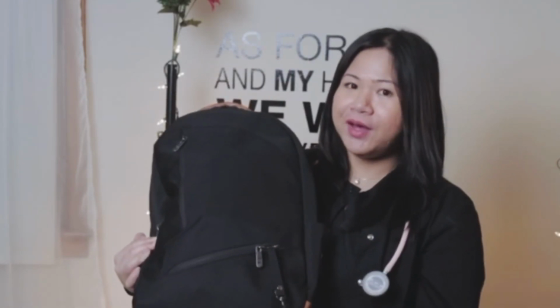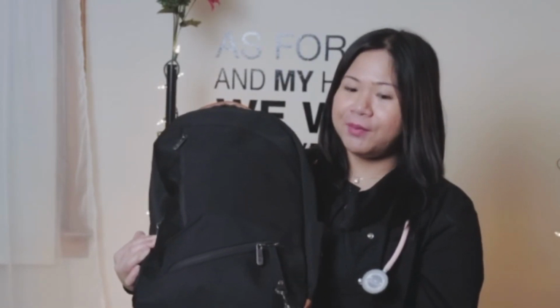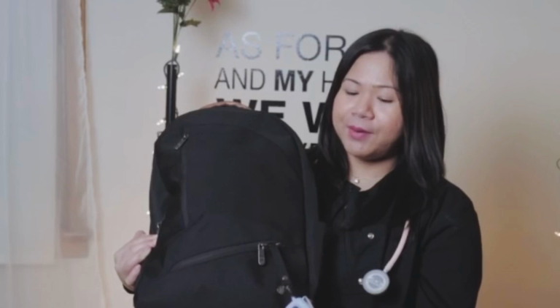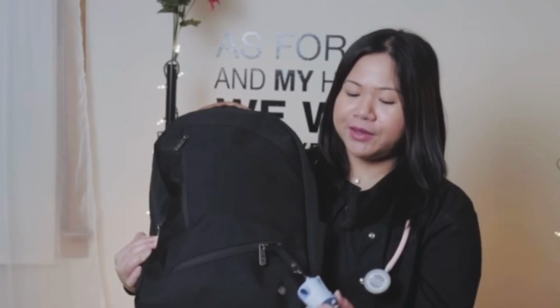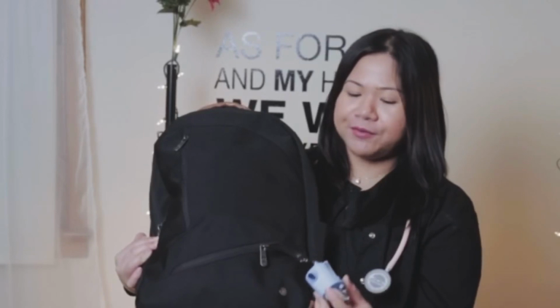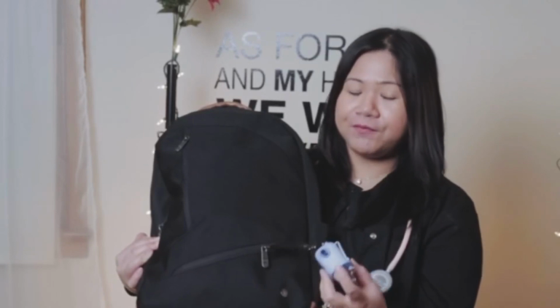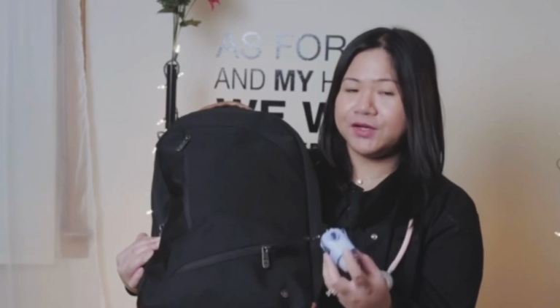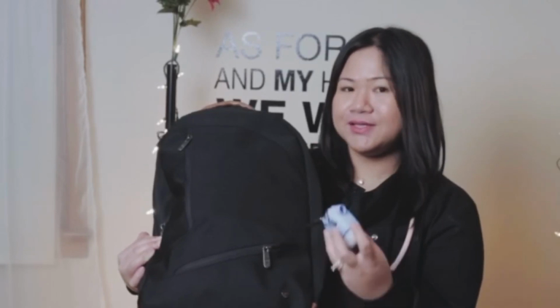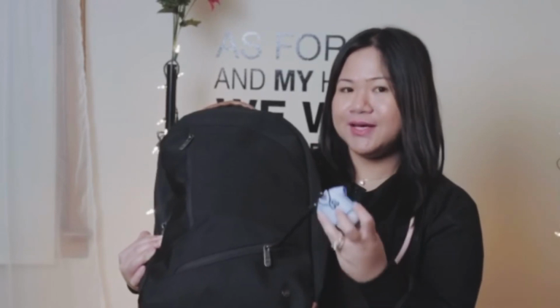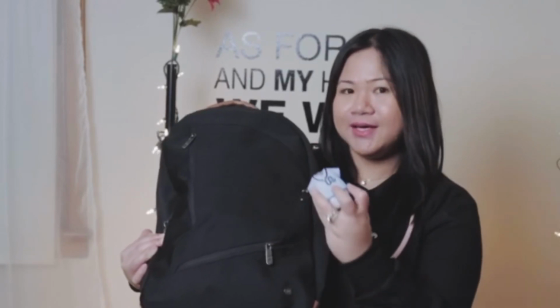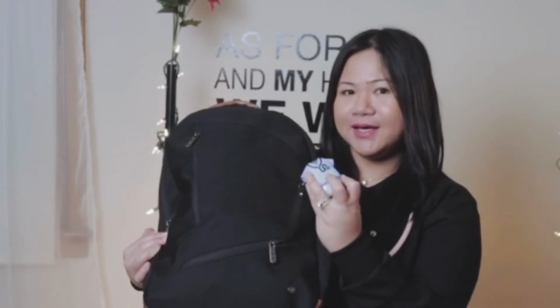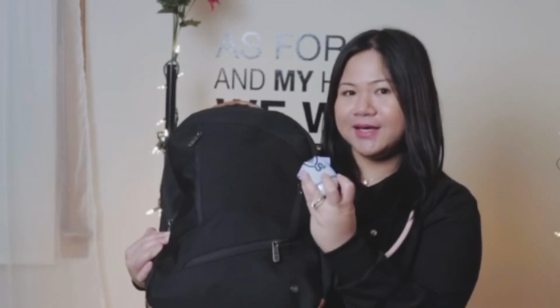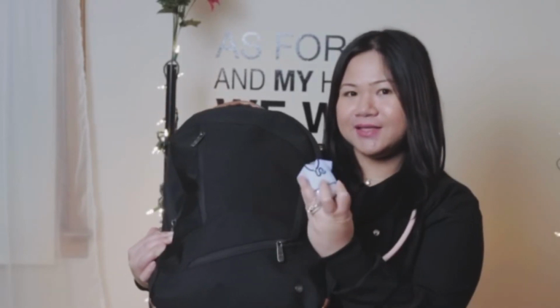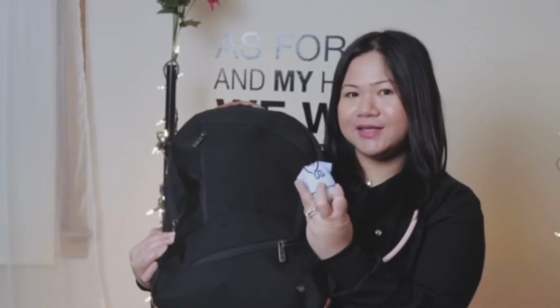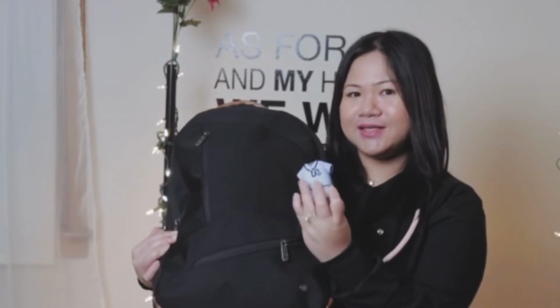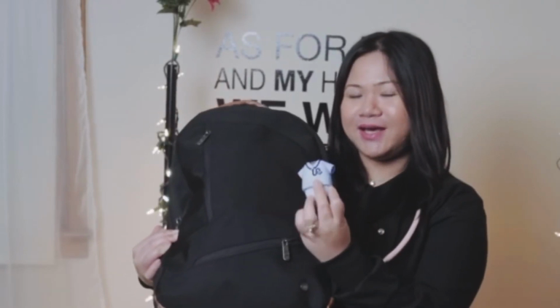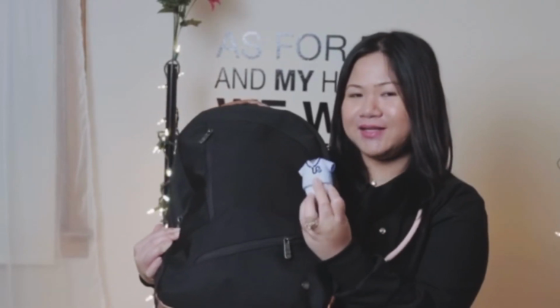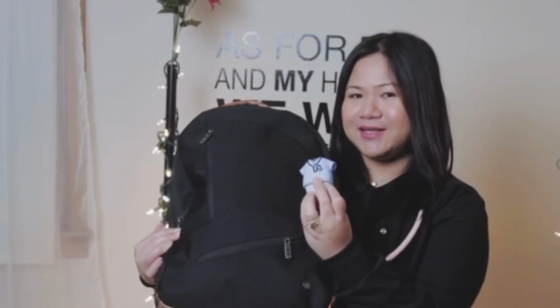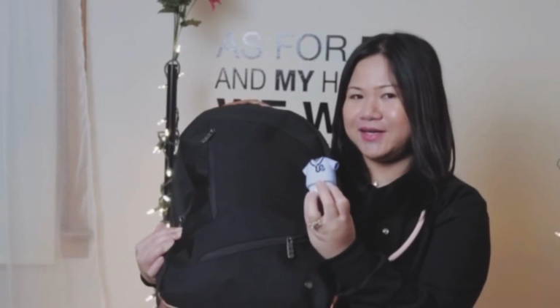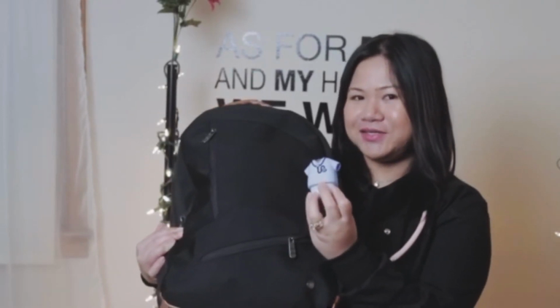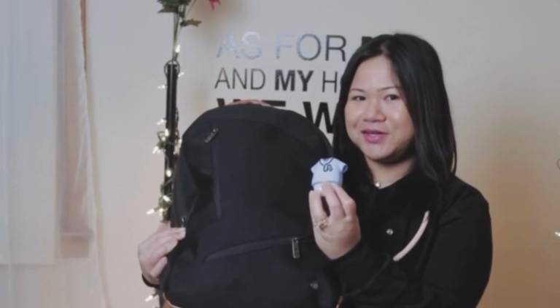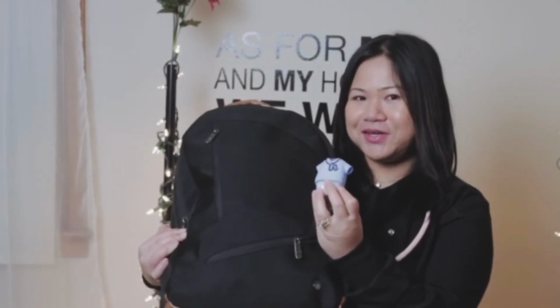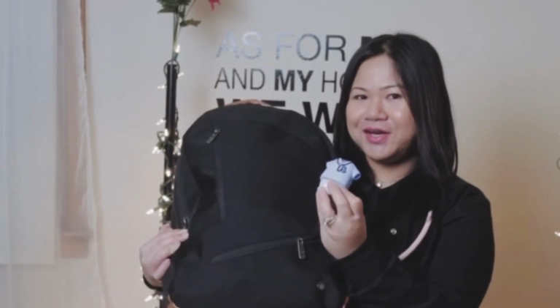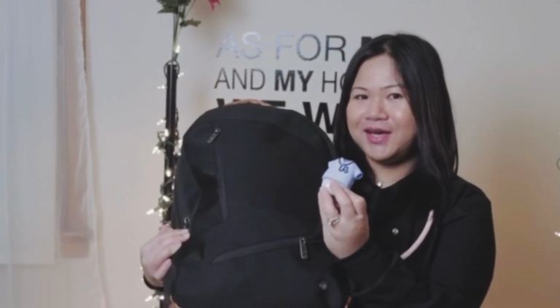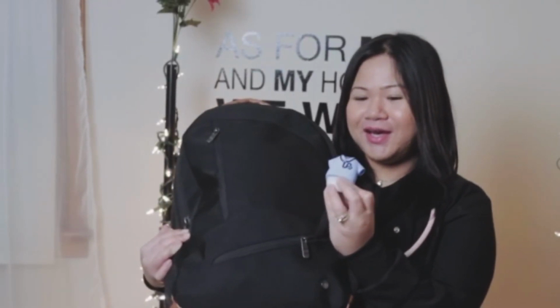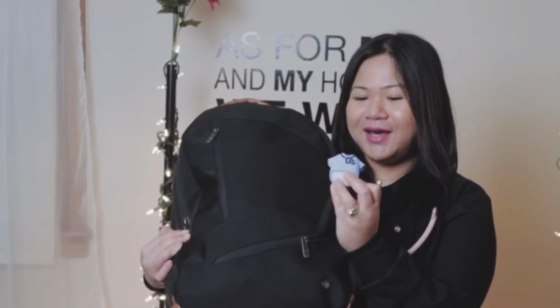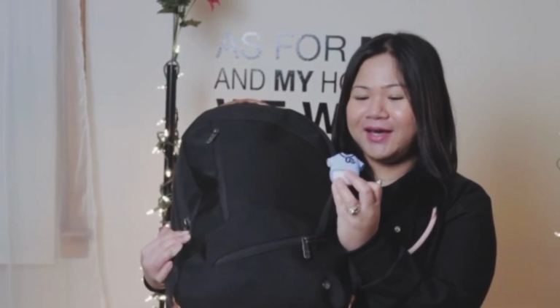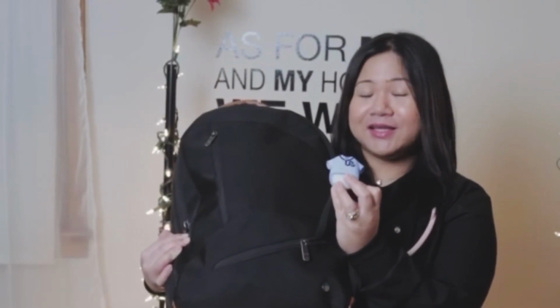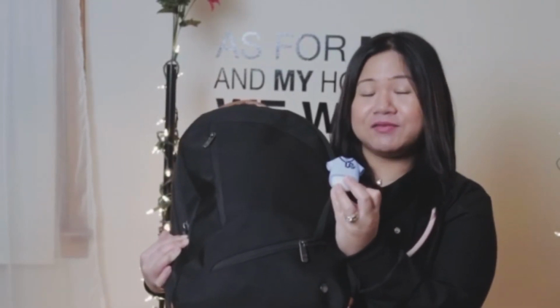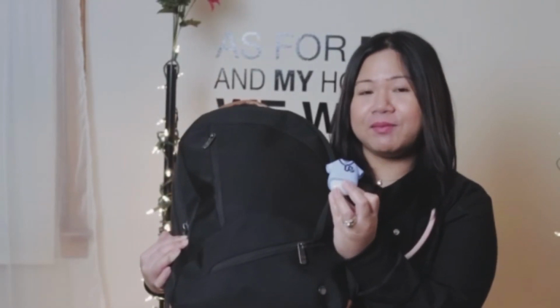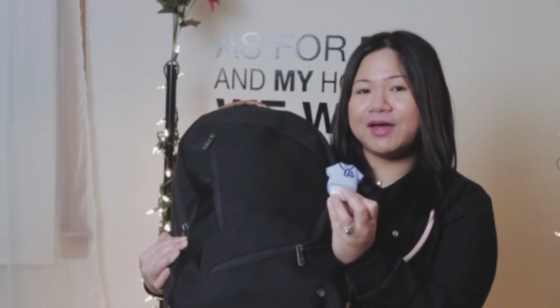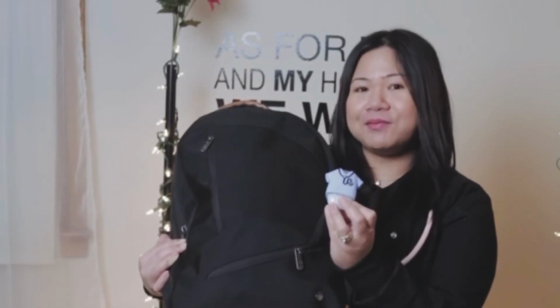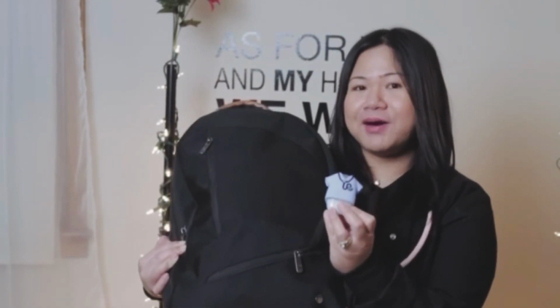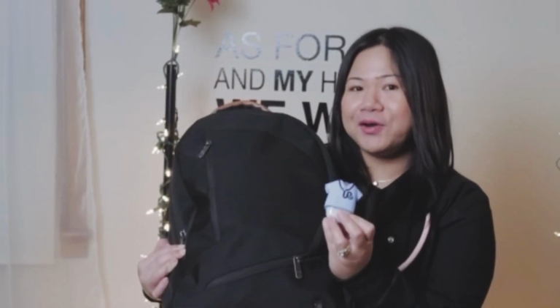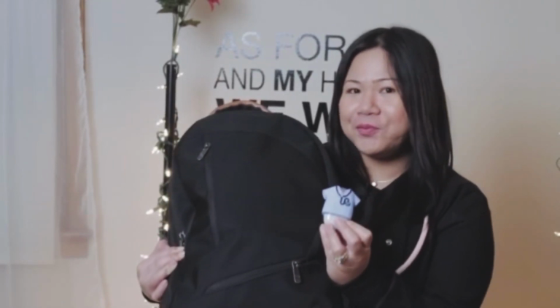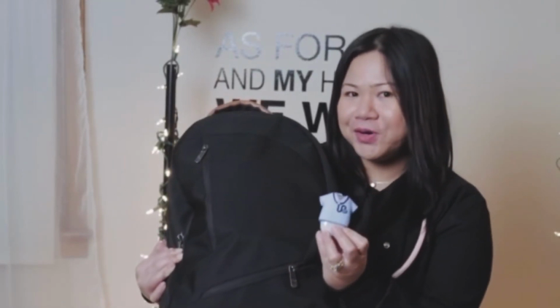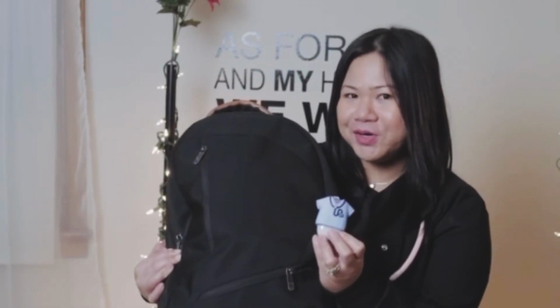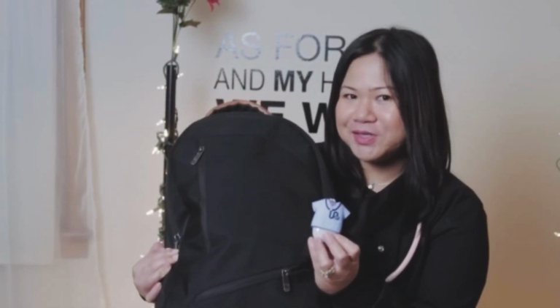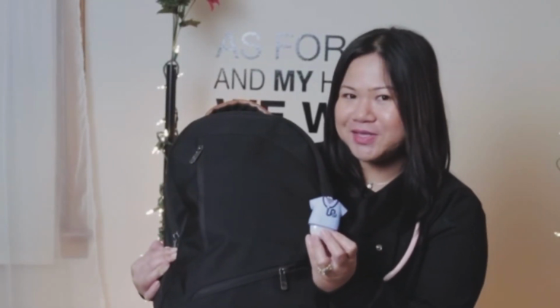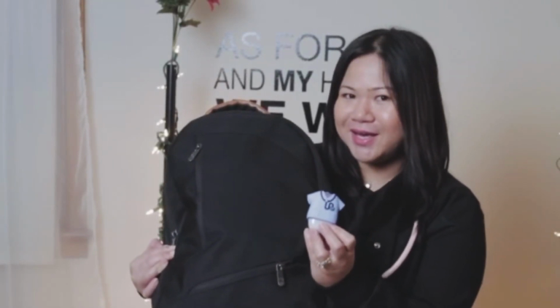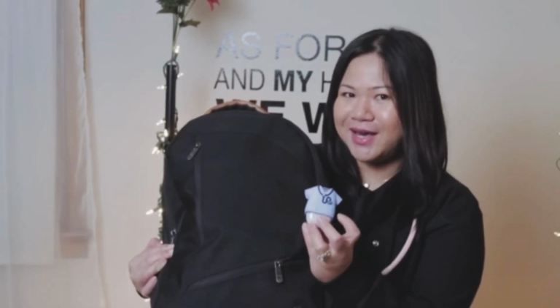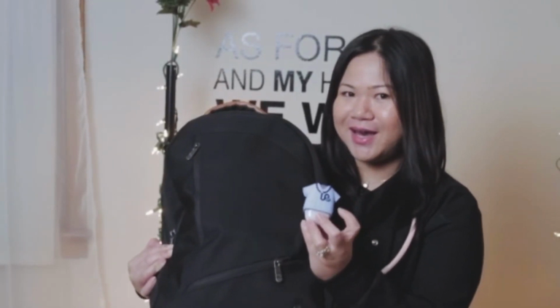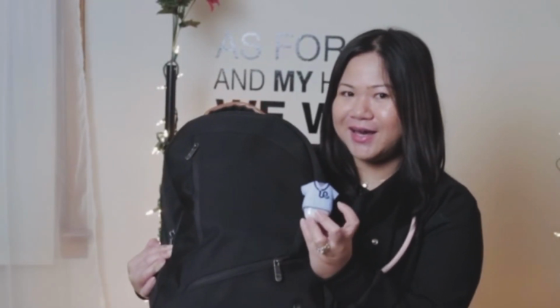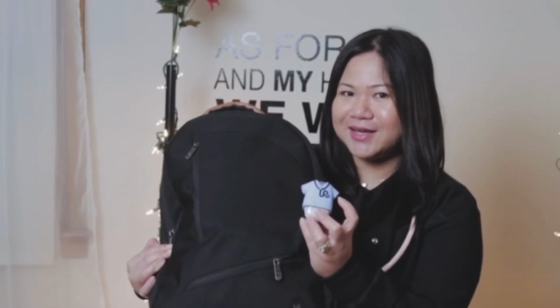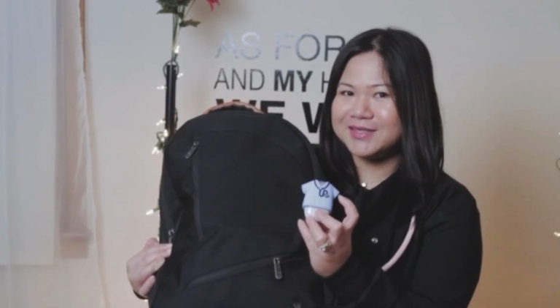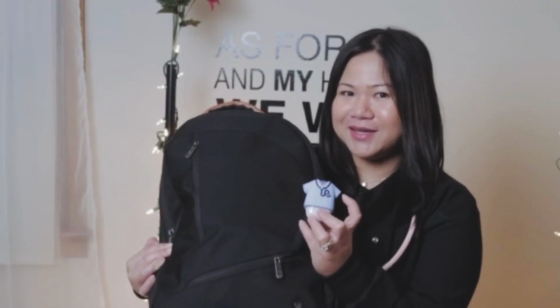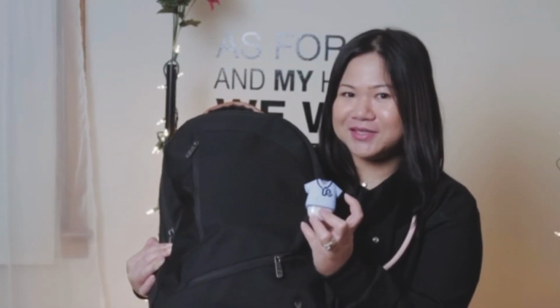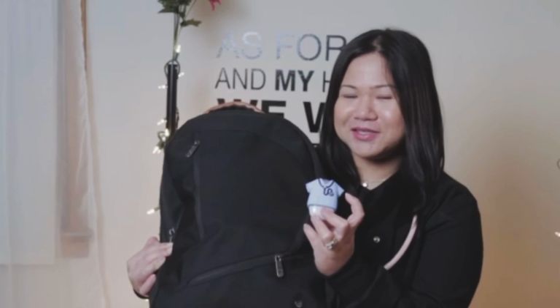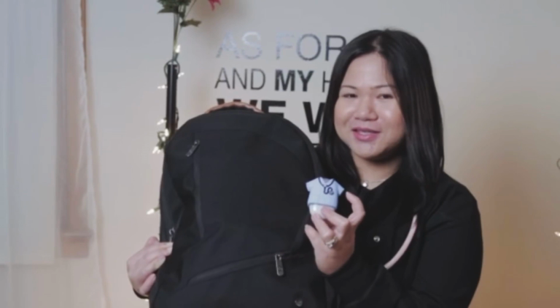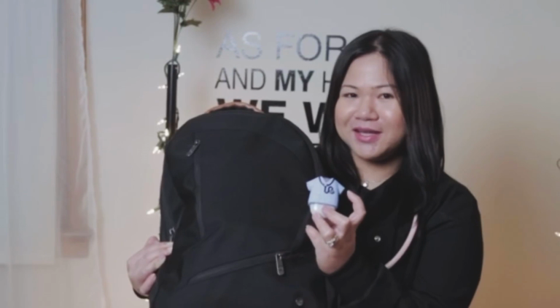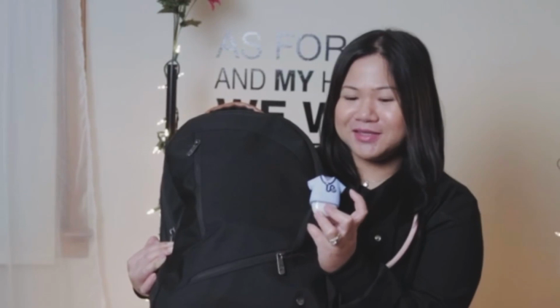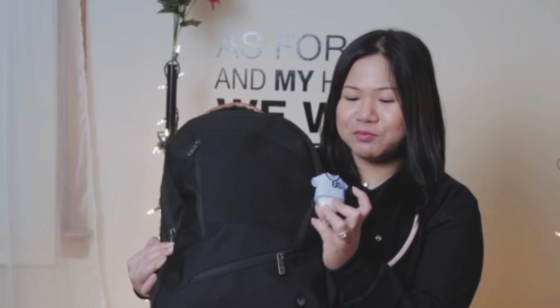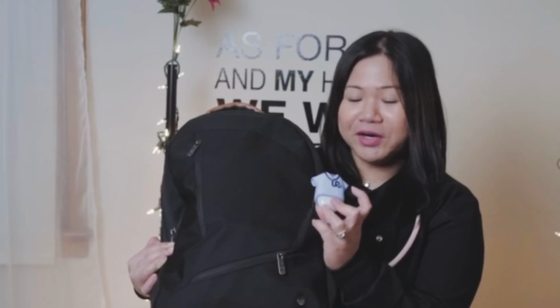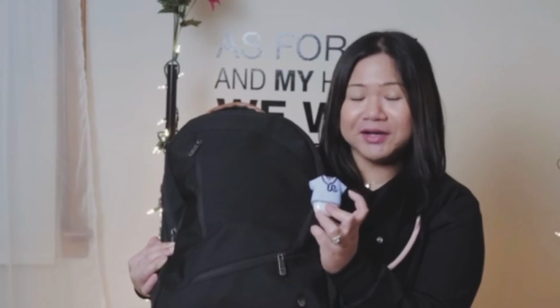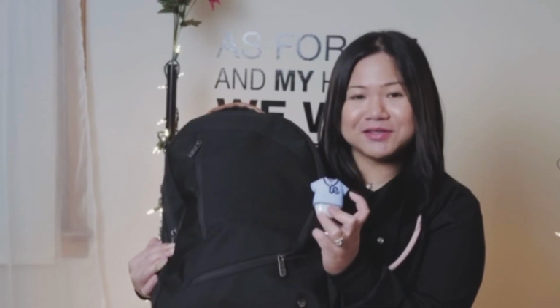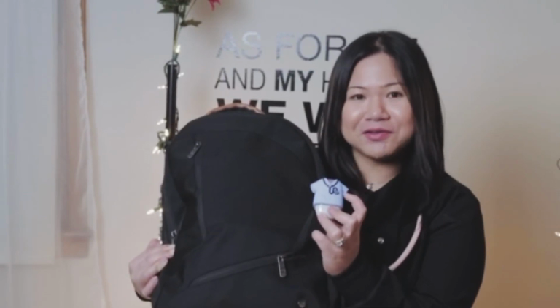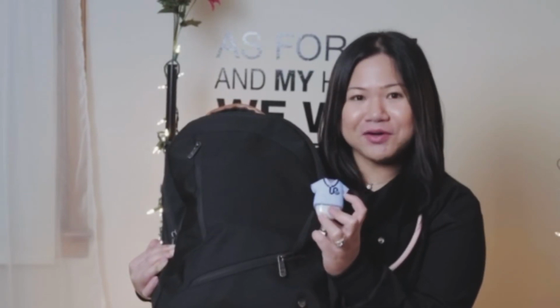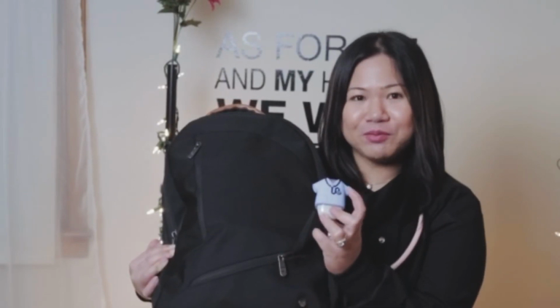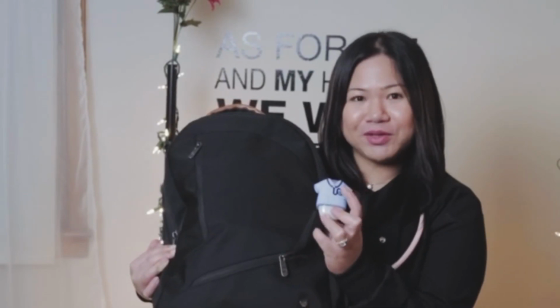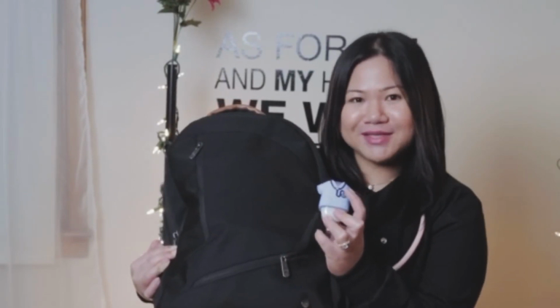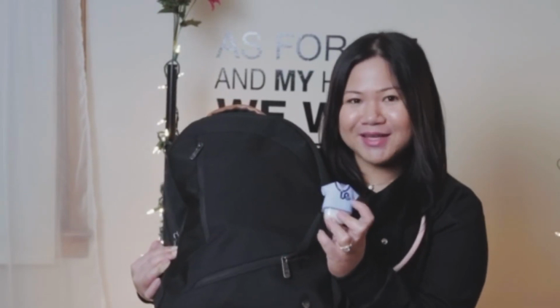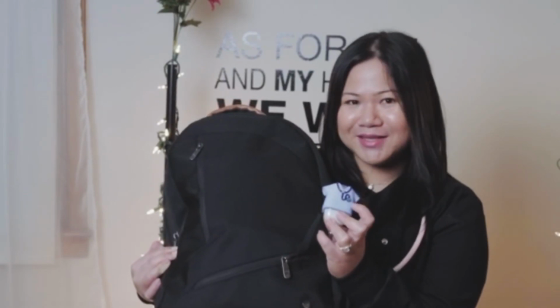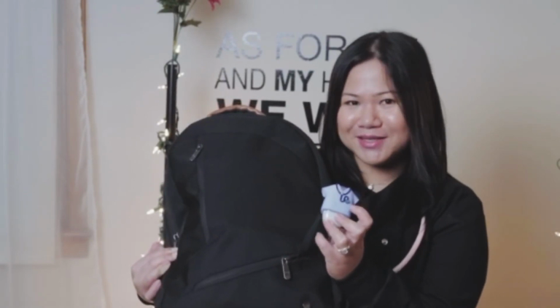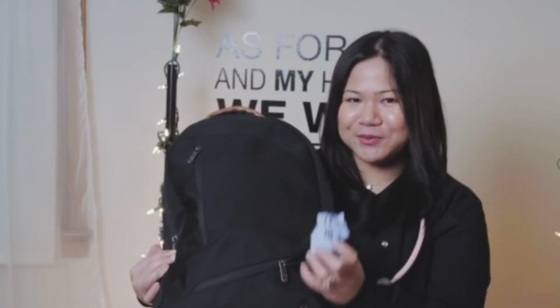The first thing is the sanitizer. It's from Bath and Body Works, and it's wearing a scrub with a stethoscope.